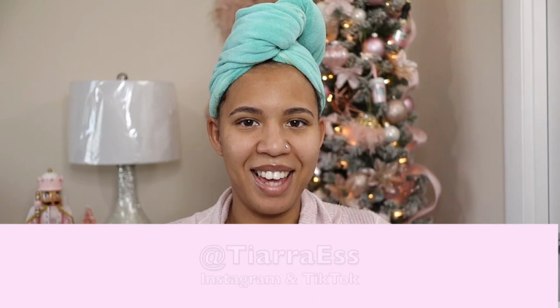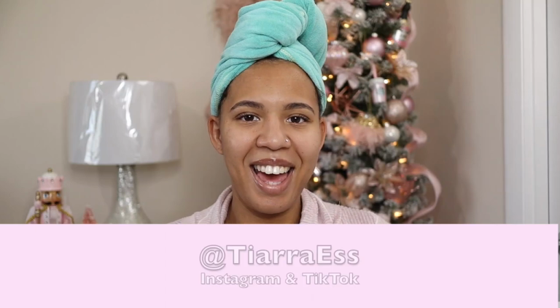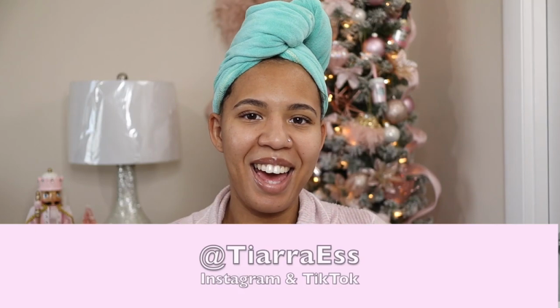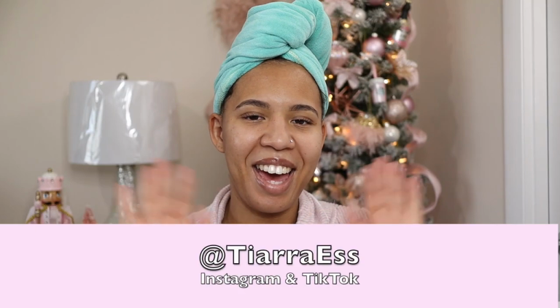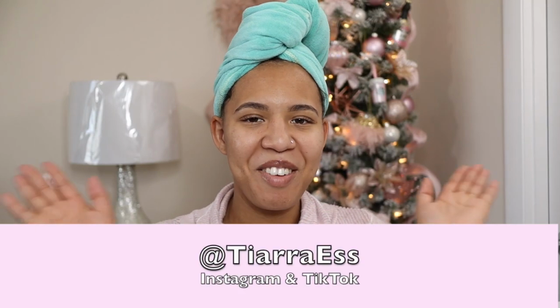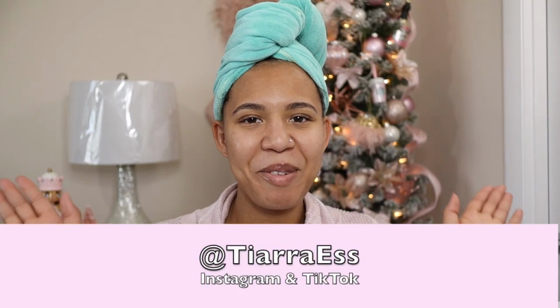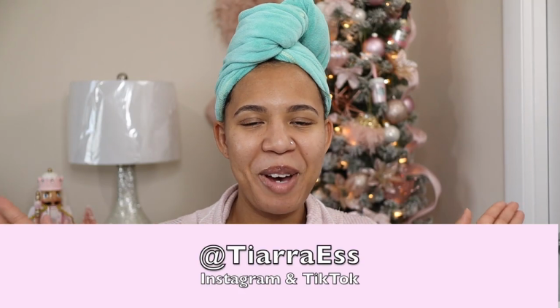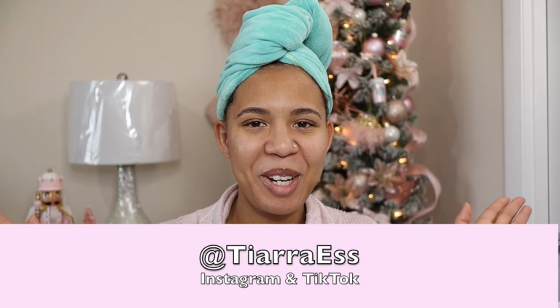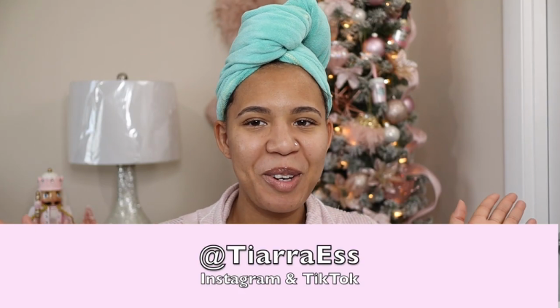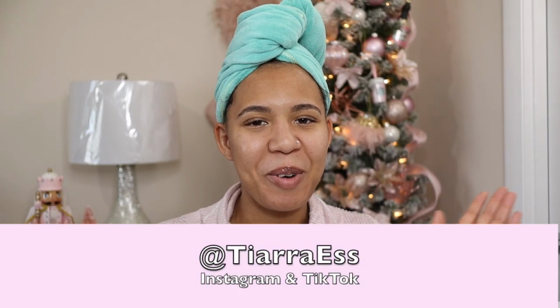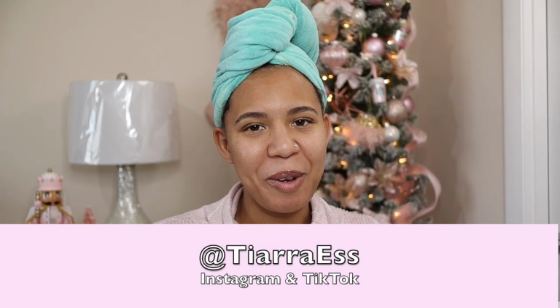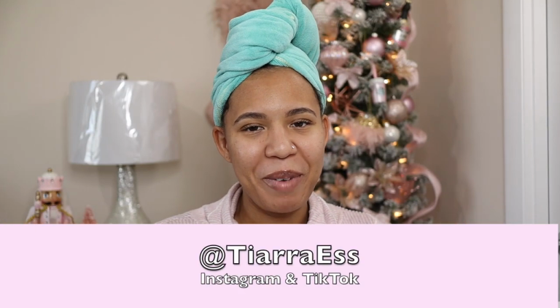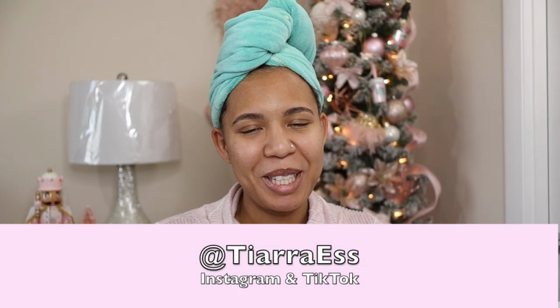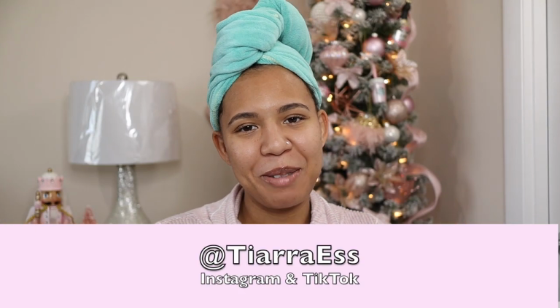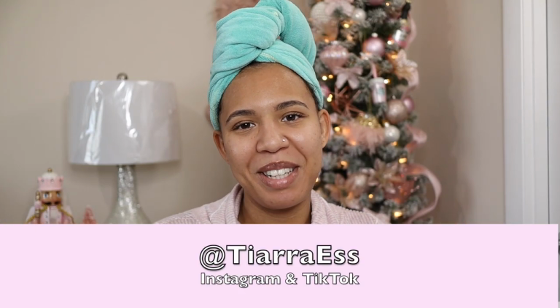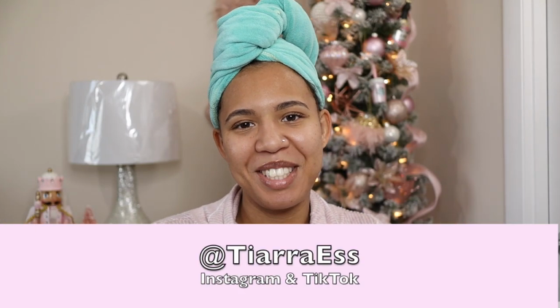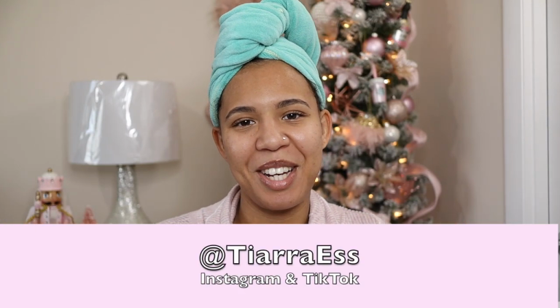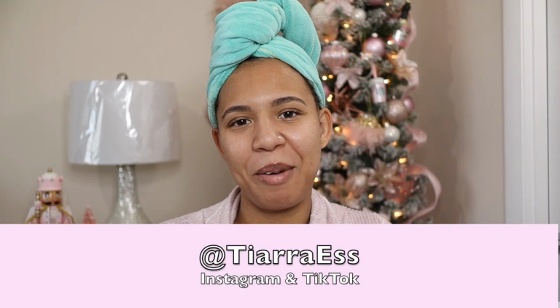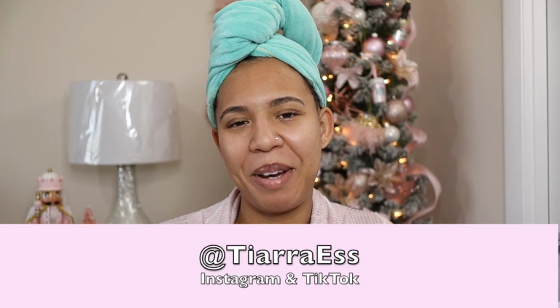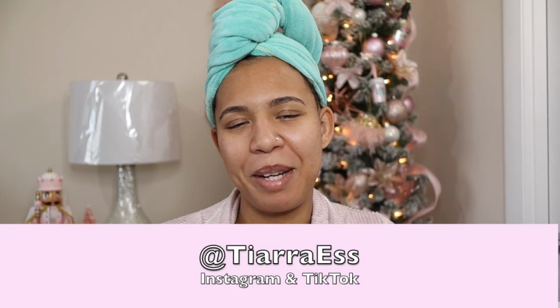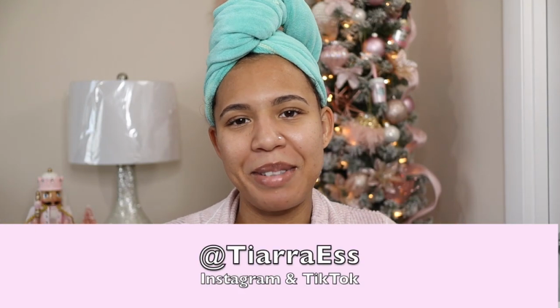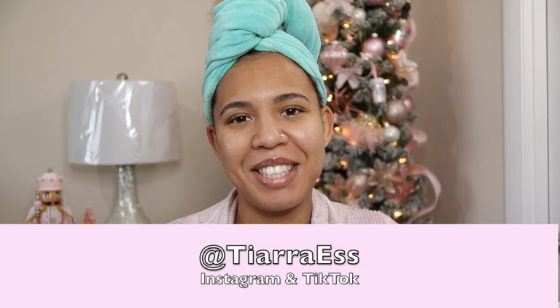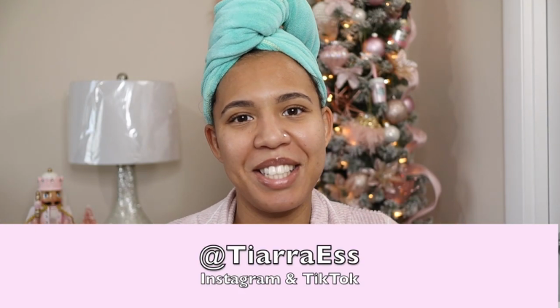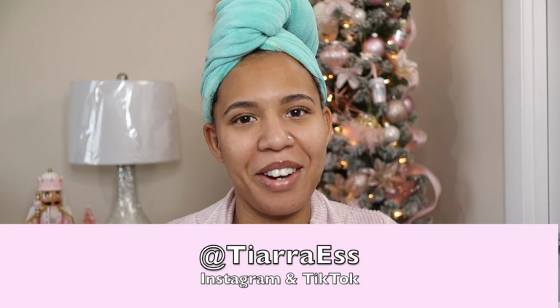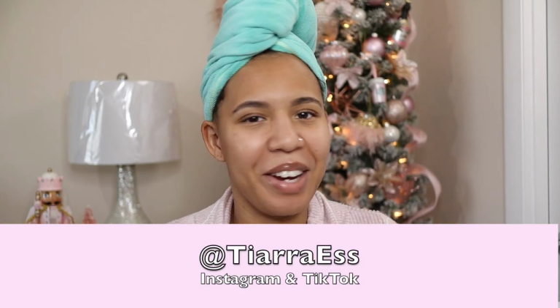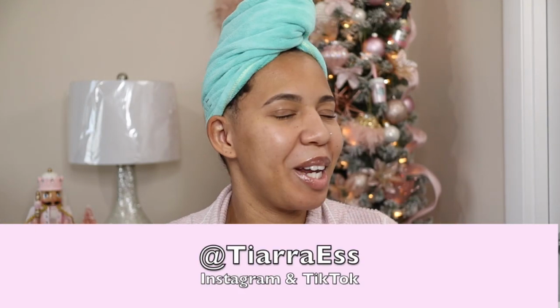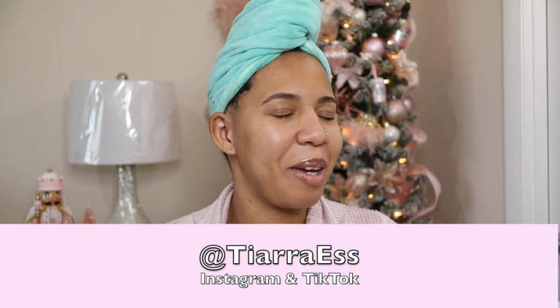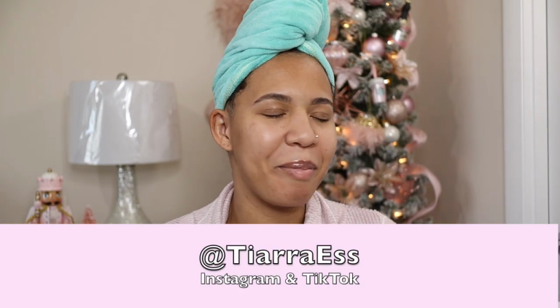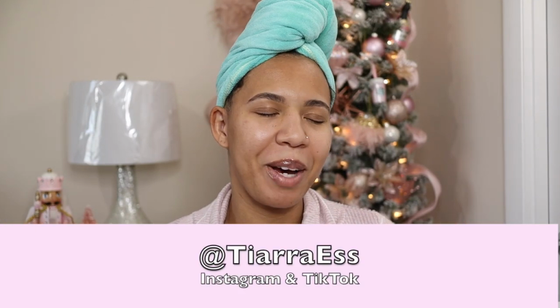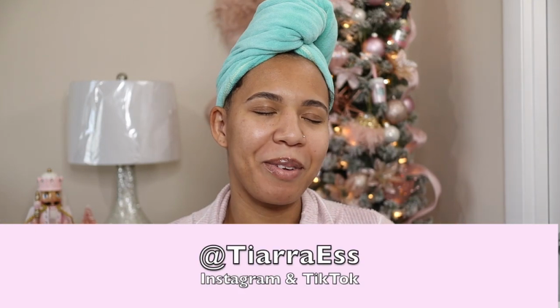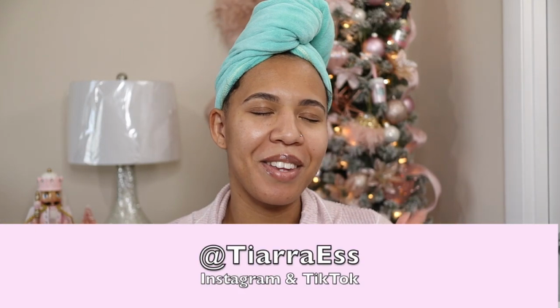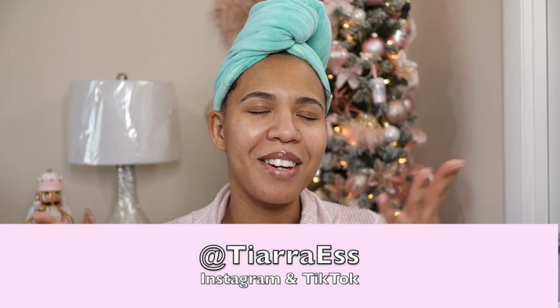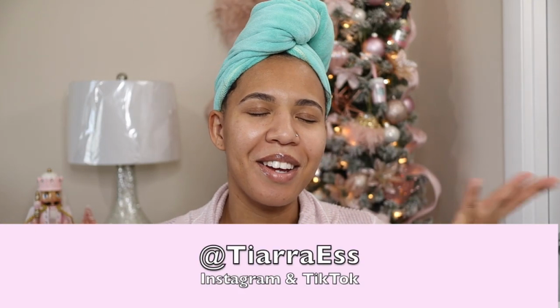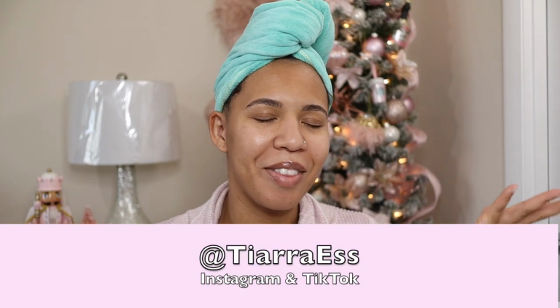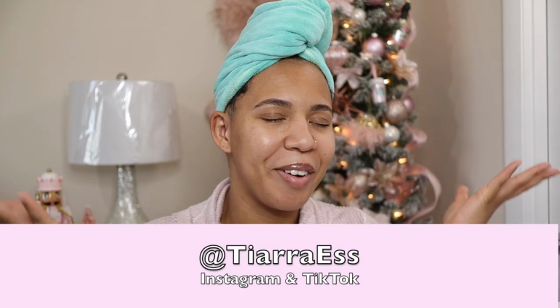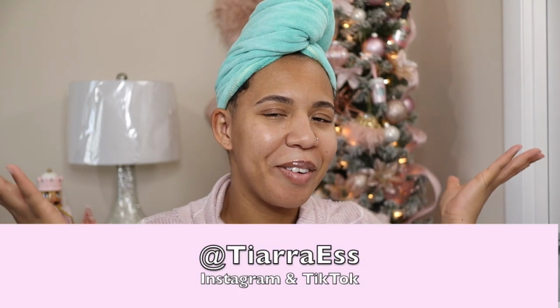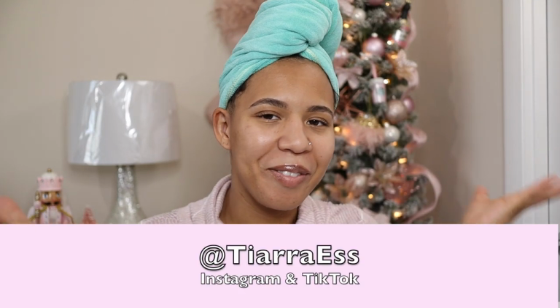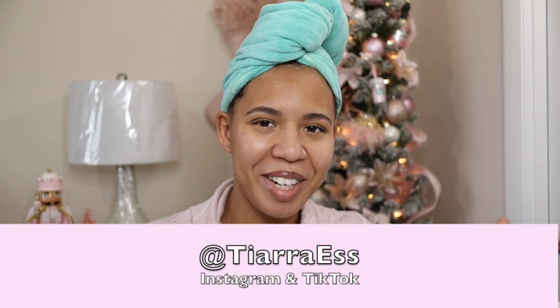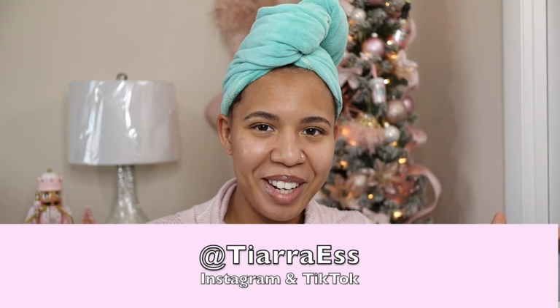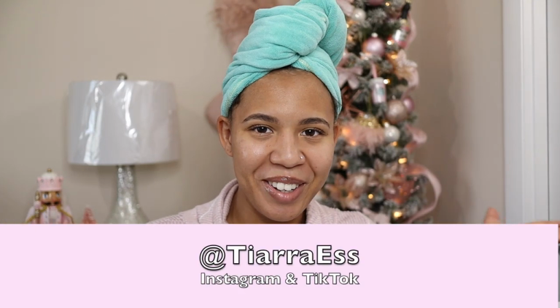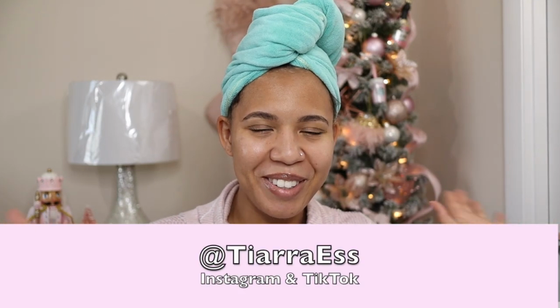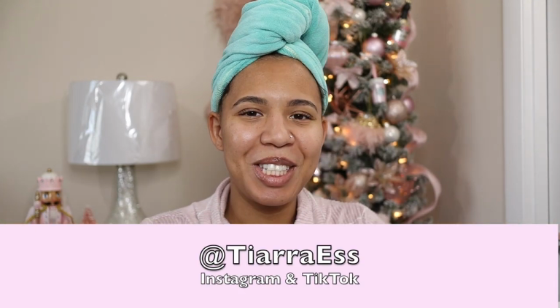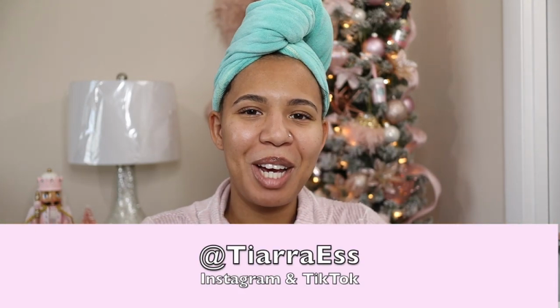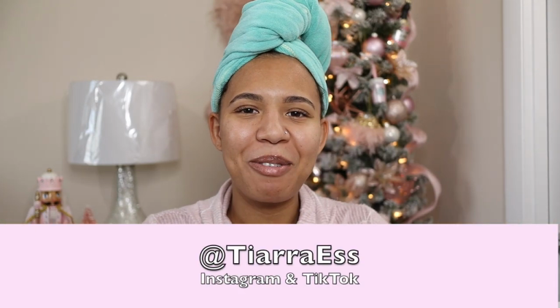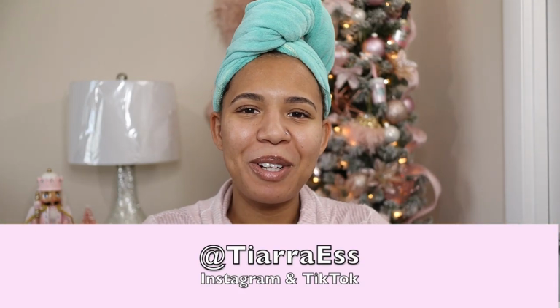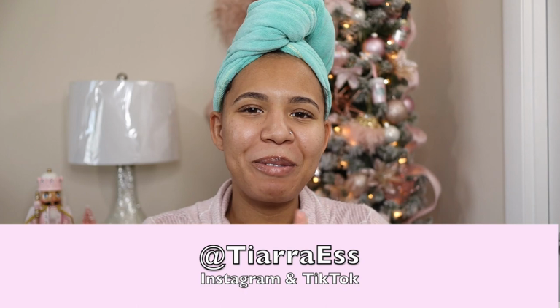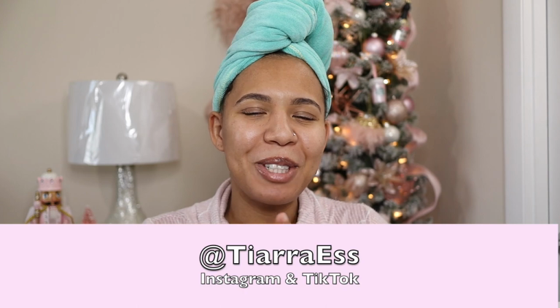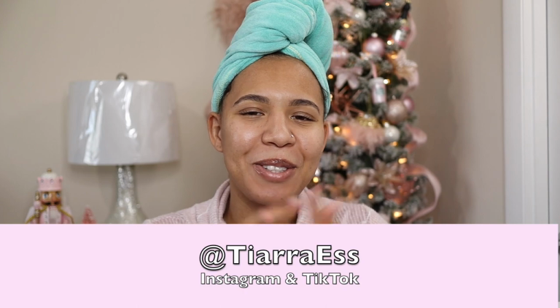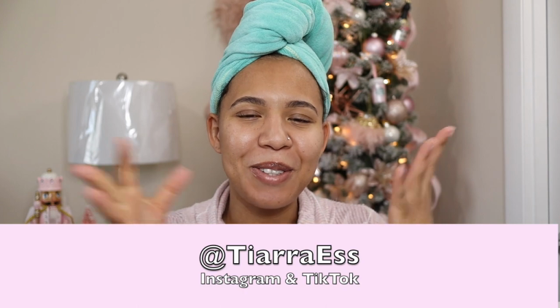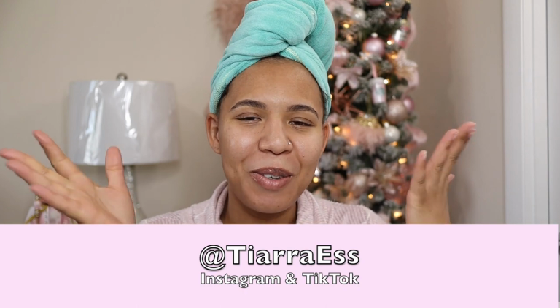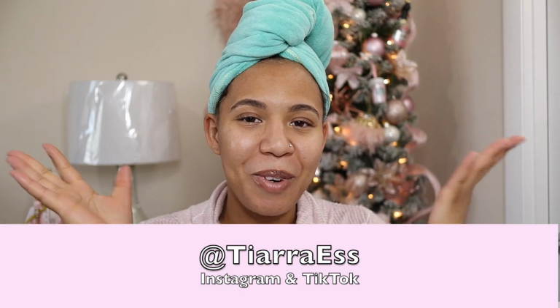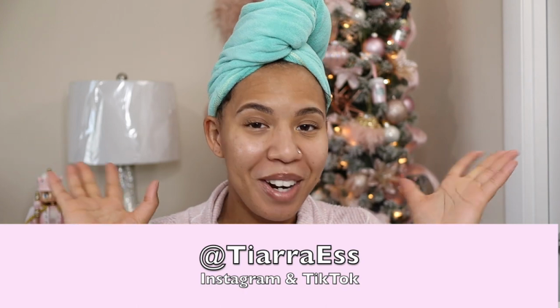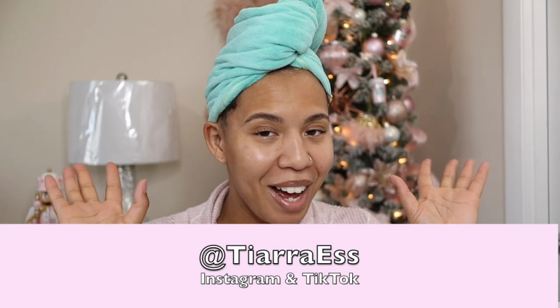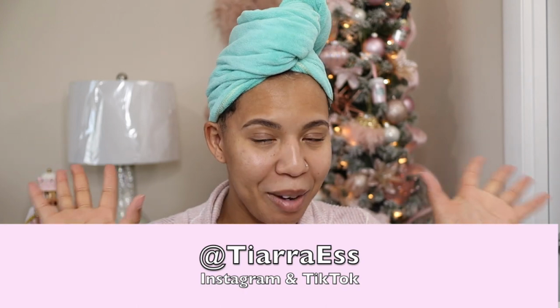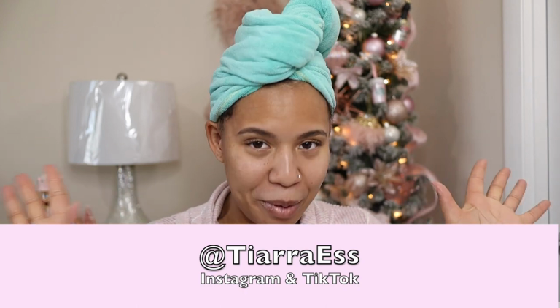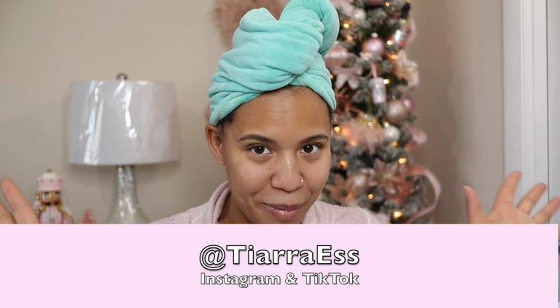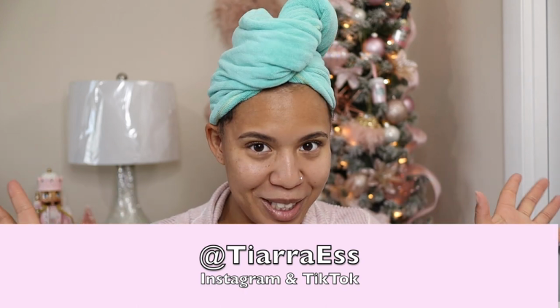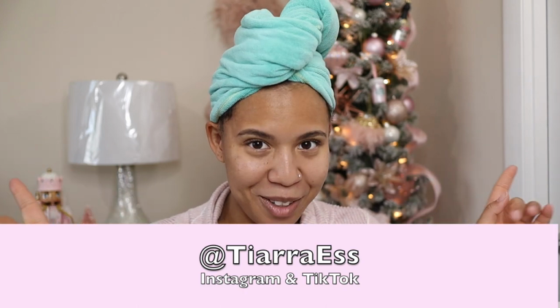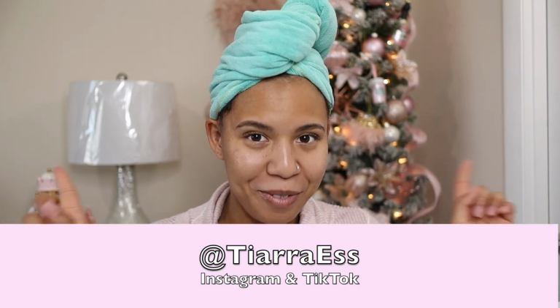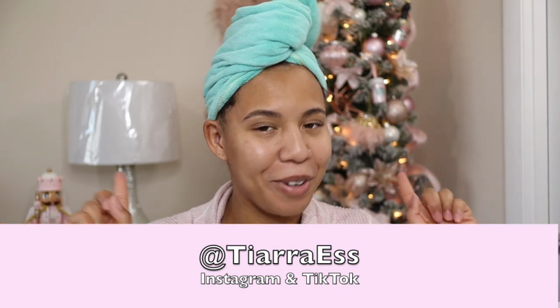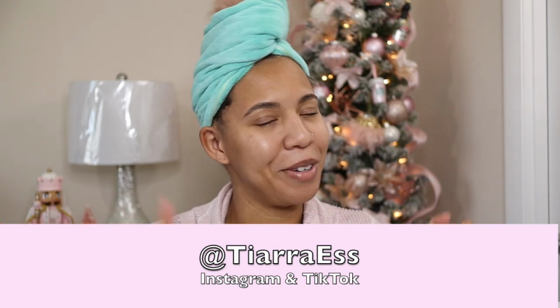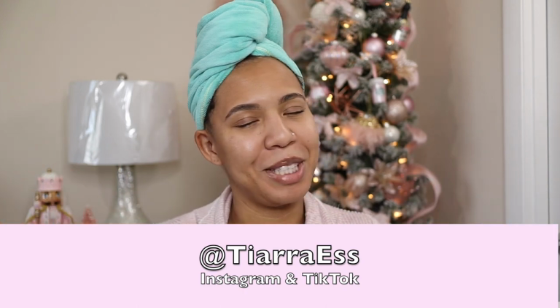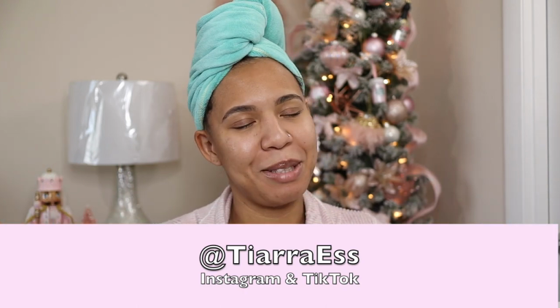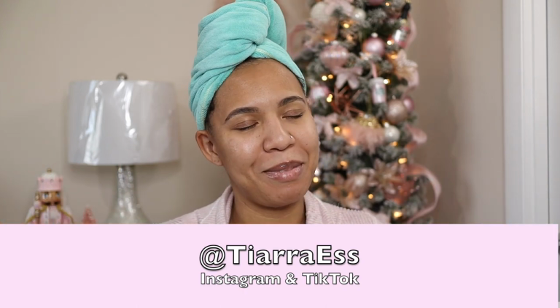Hey everybody, welcome back to my channel. My name is Tierra and I am back with another video. Today I'm going to be showing you what I bought myself for Christmas.